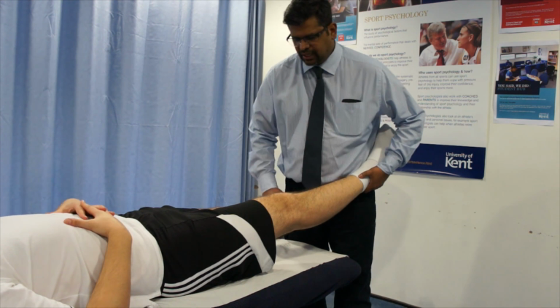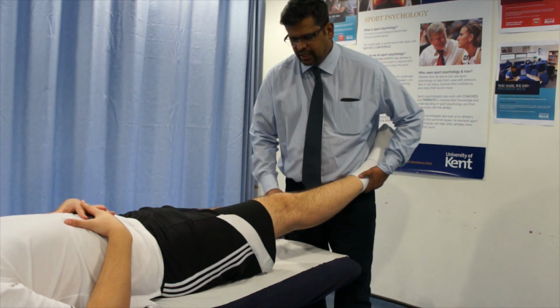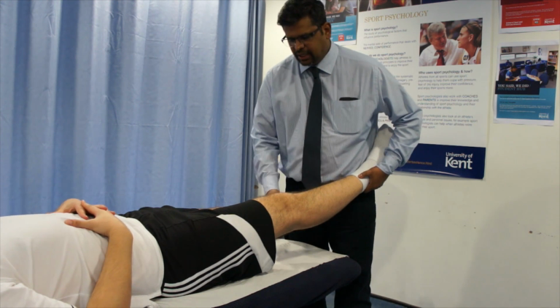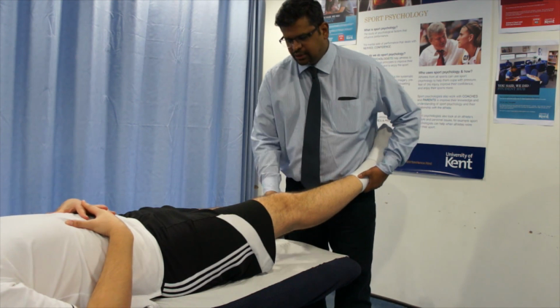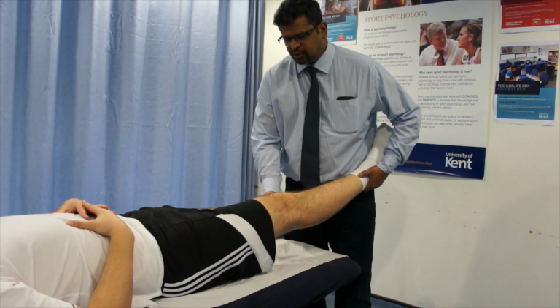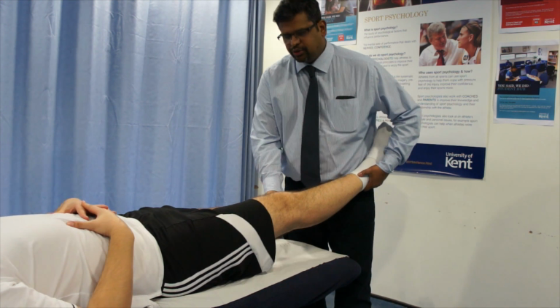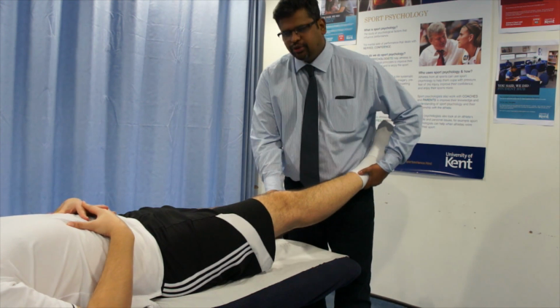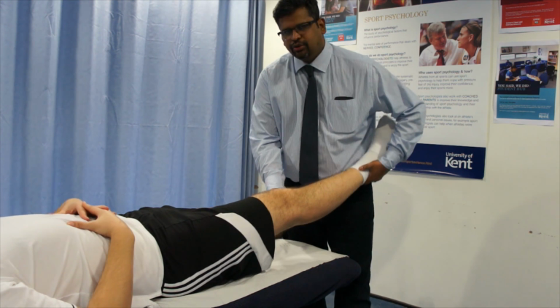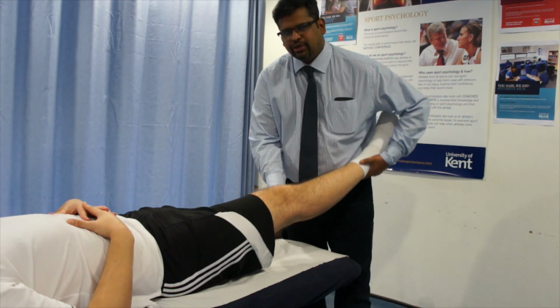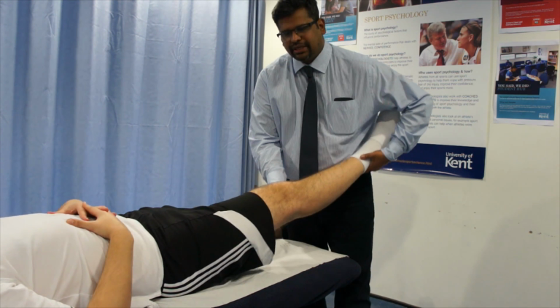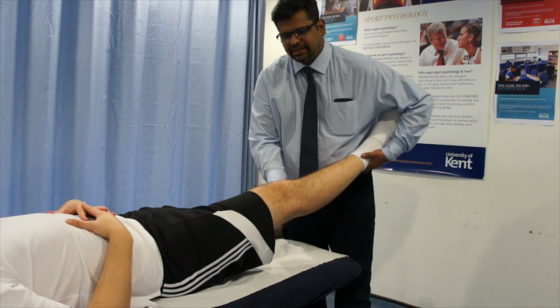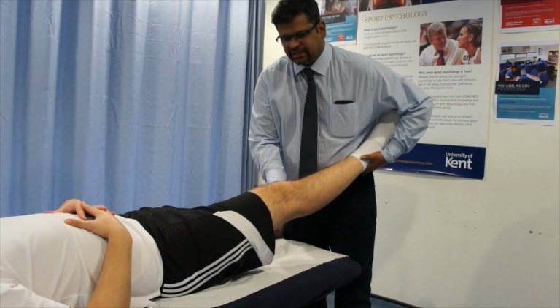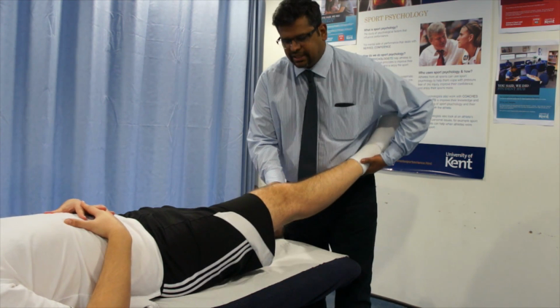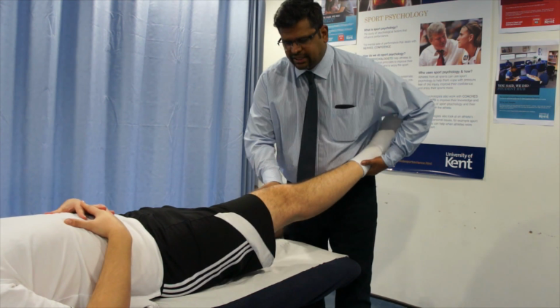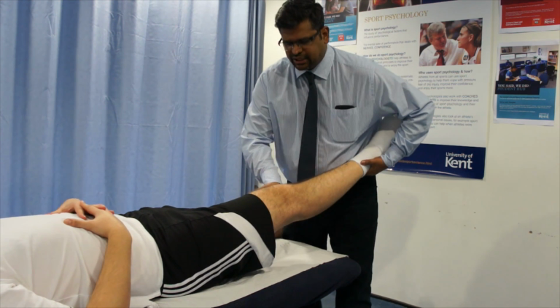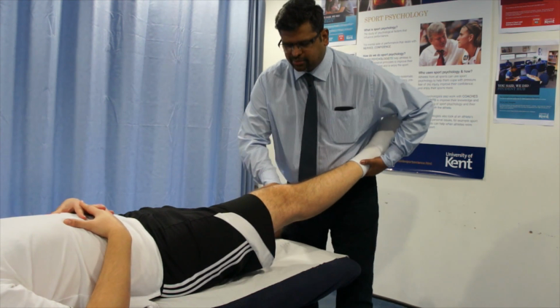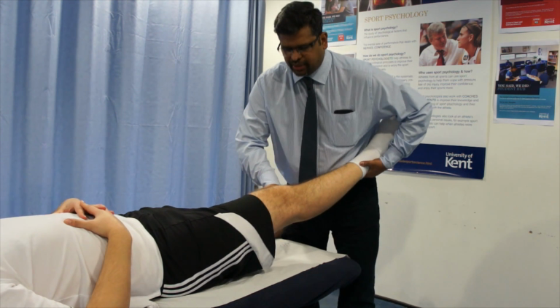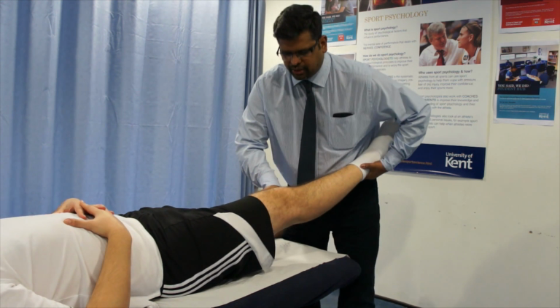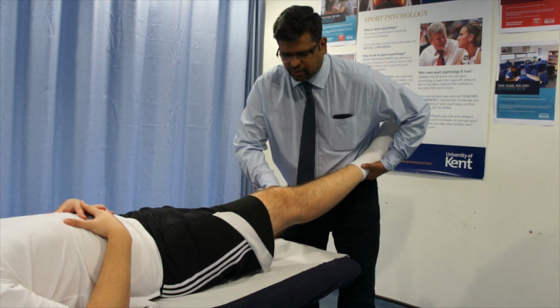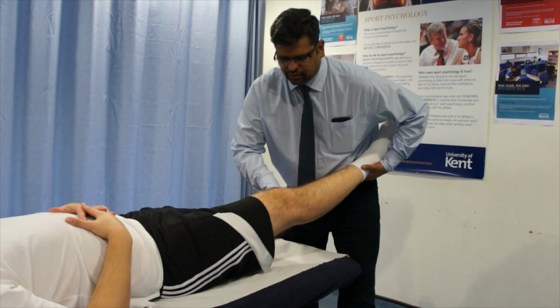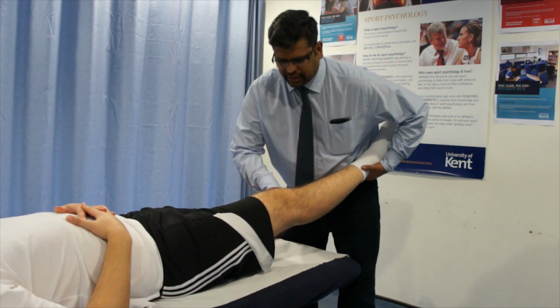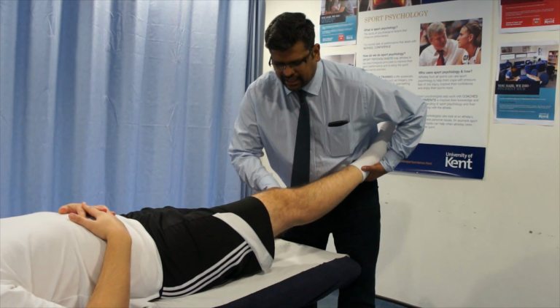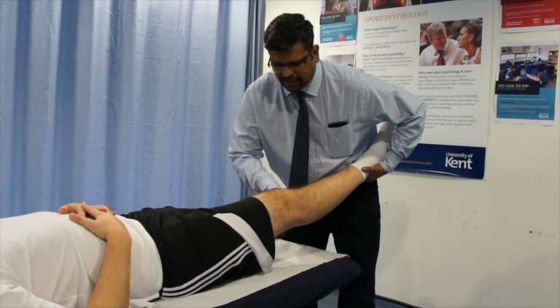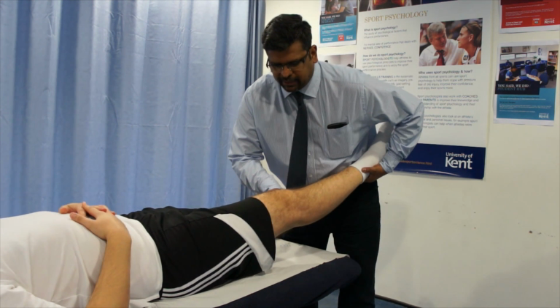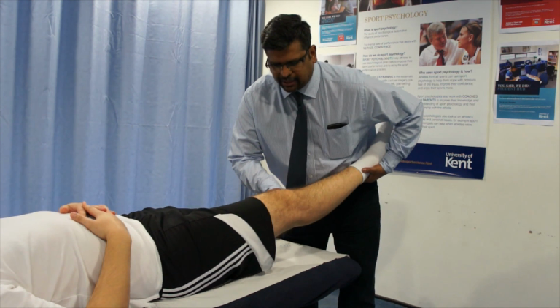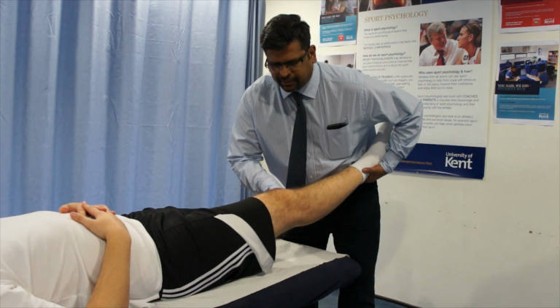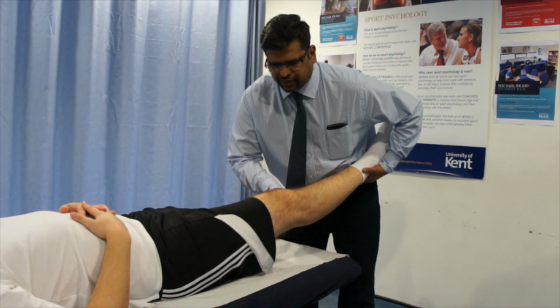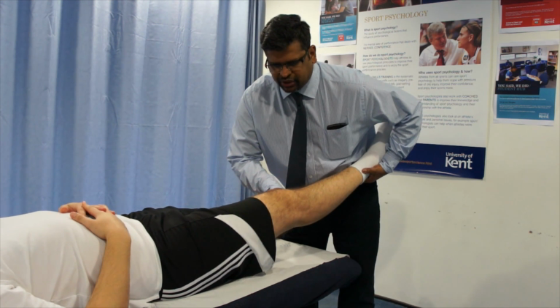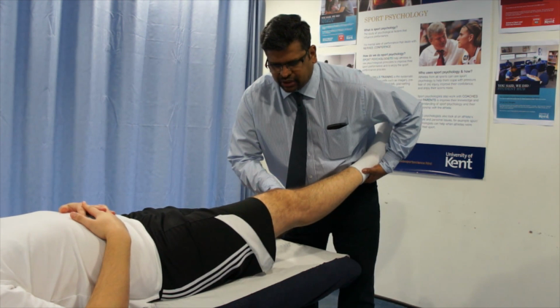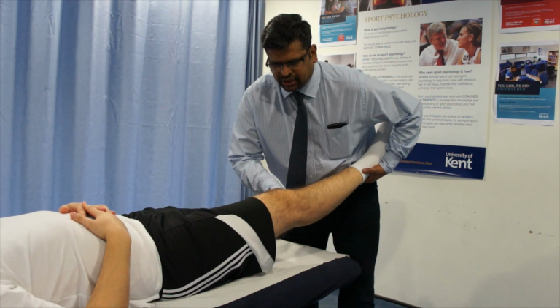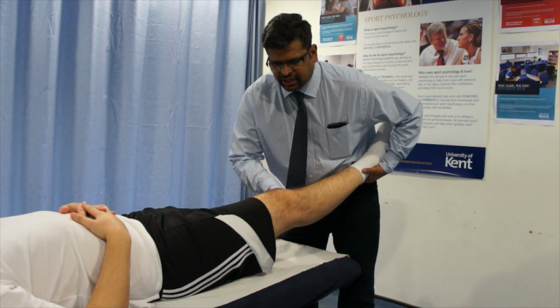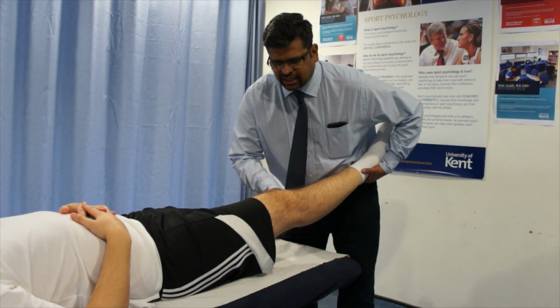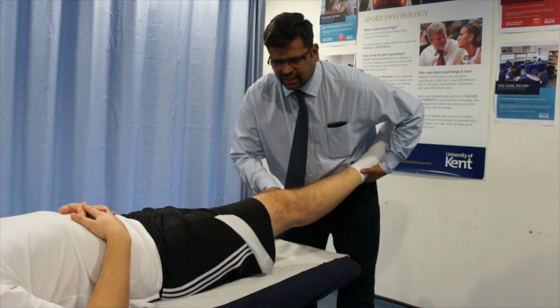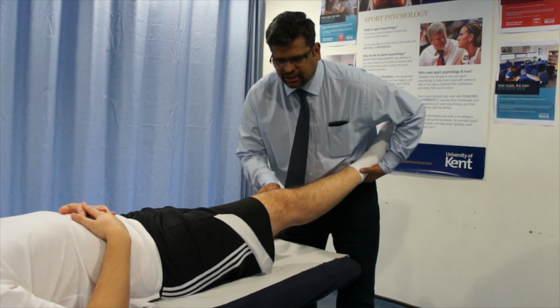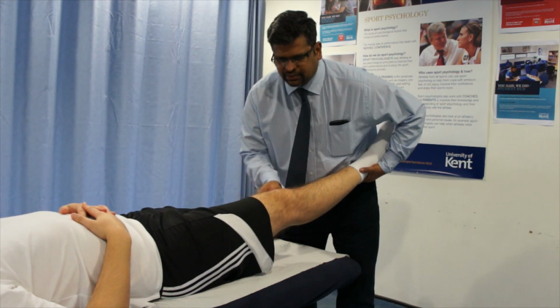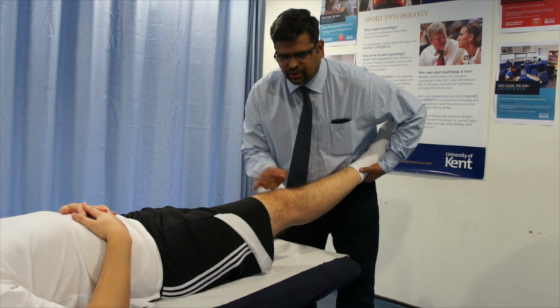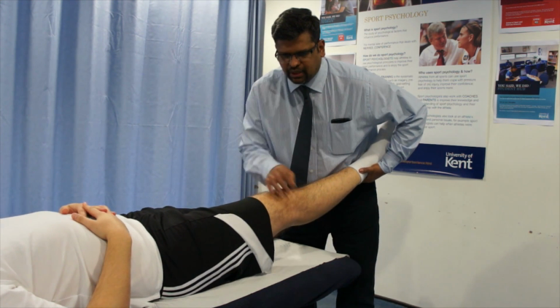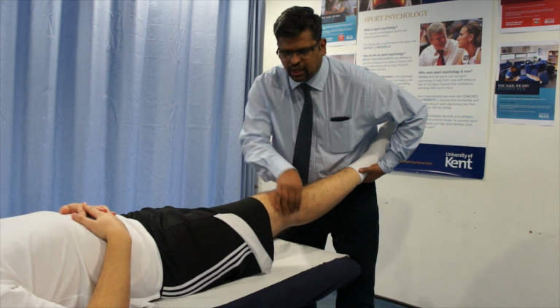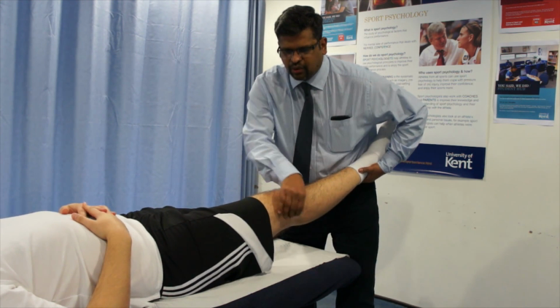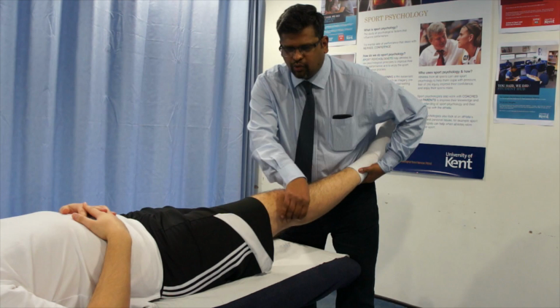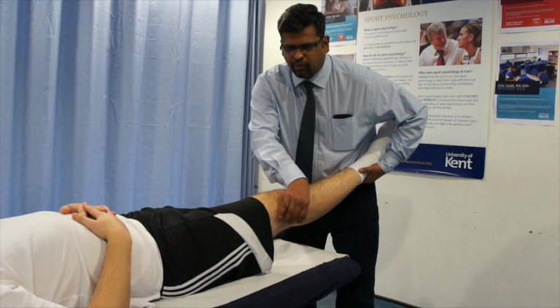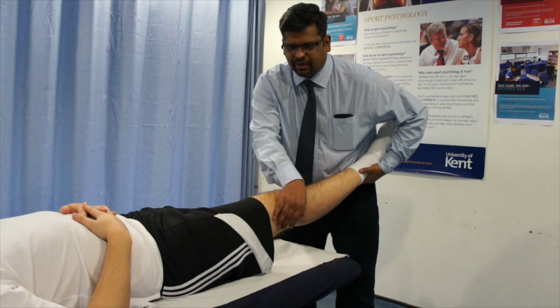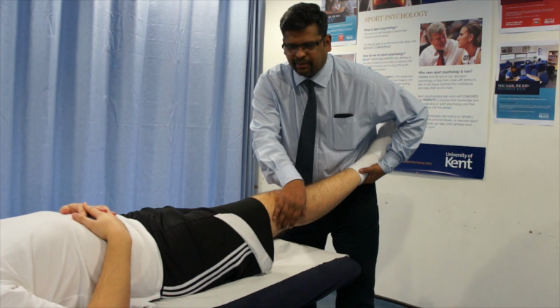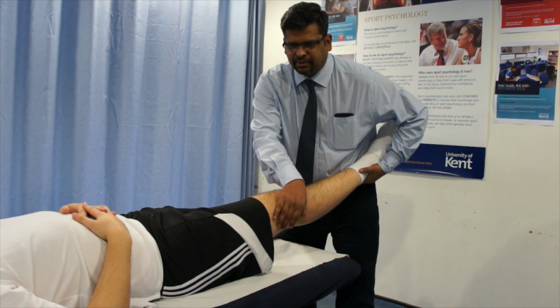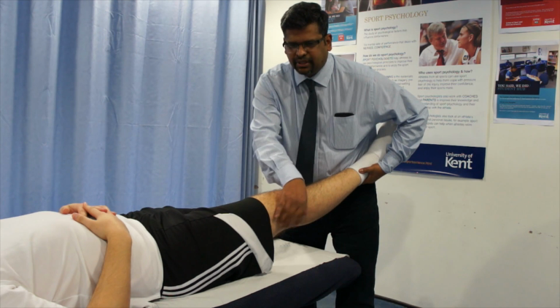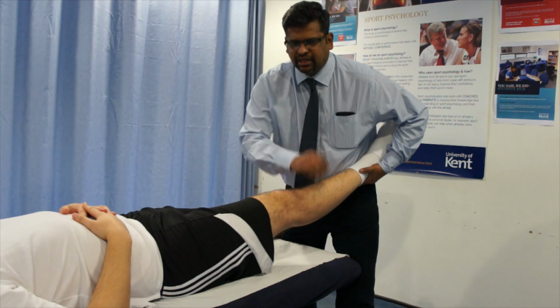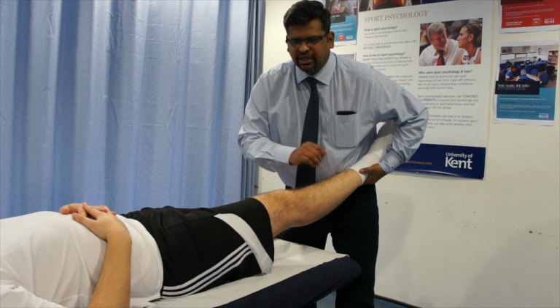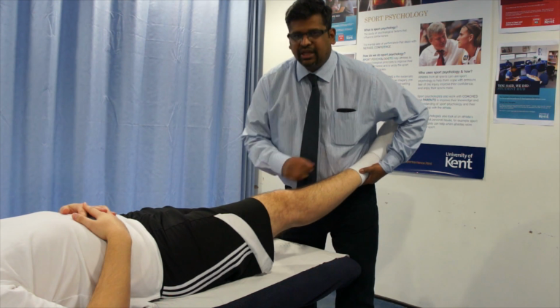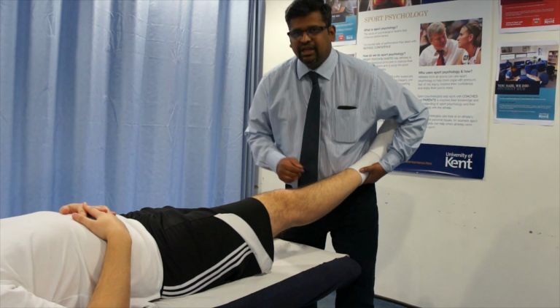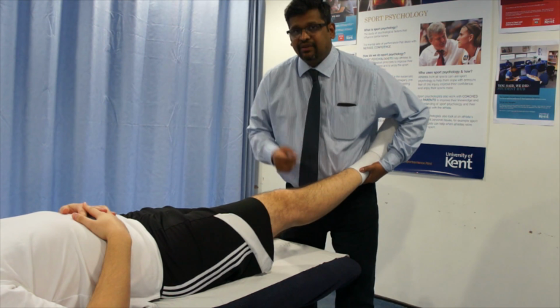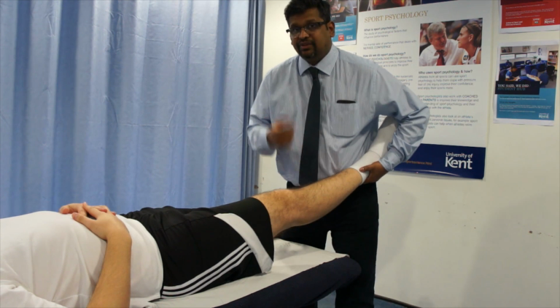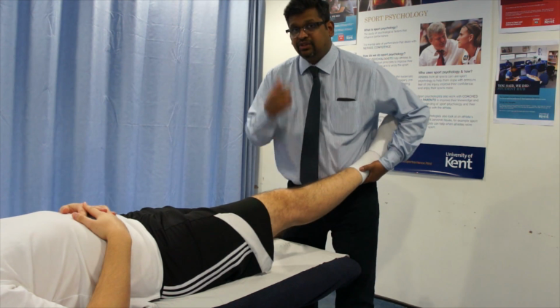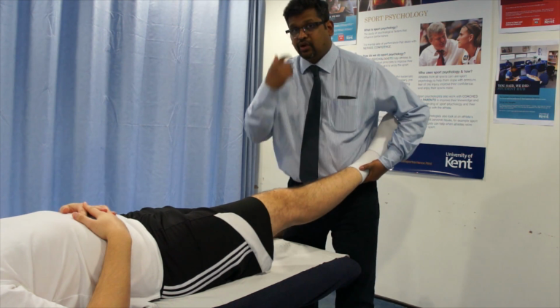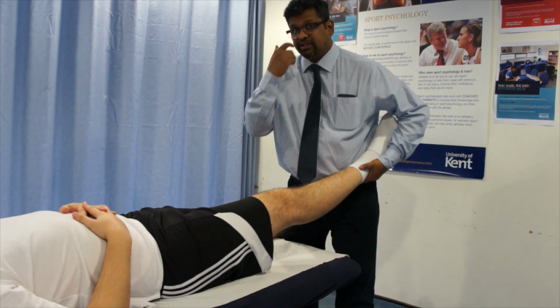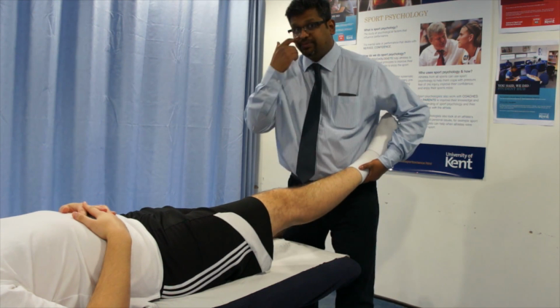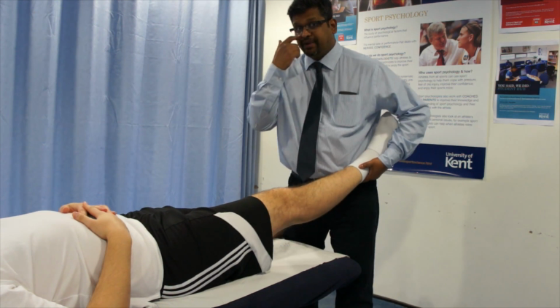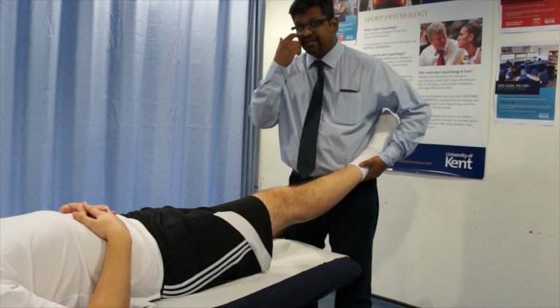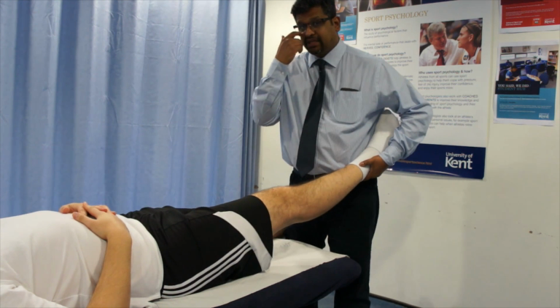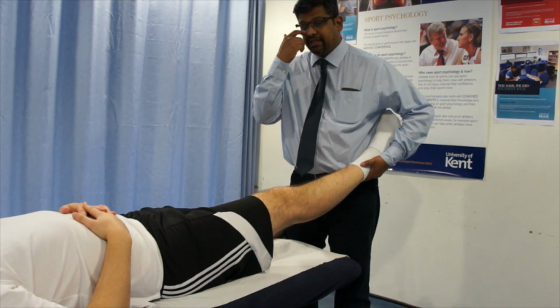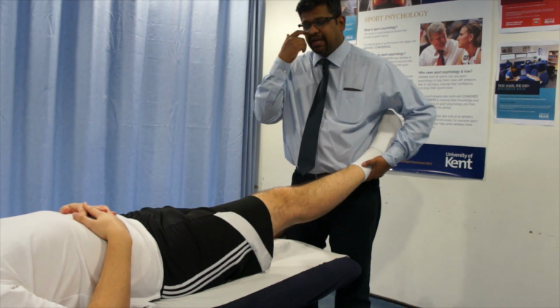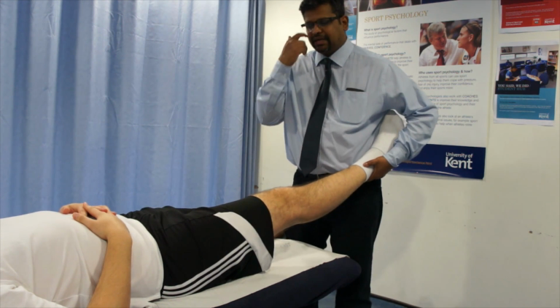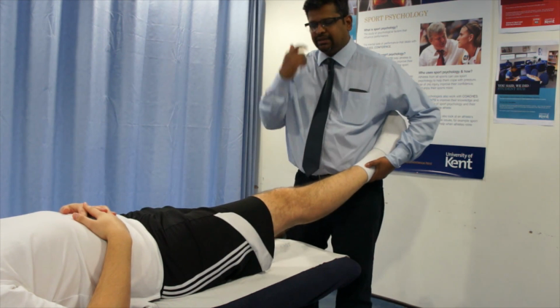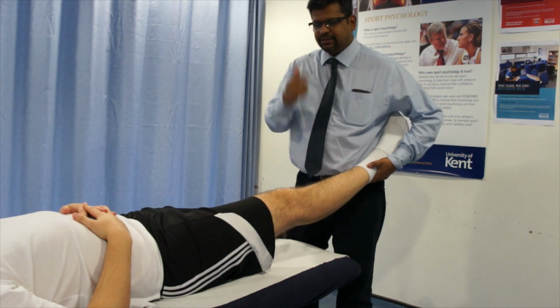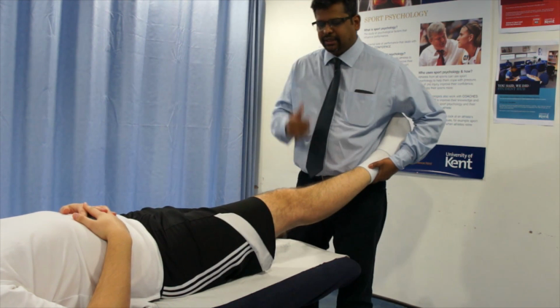You perform the test by applying pressure, which will open up the joint space on the lateral side.